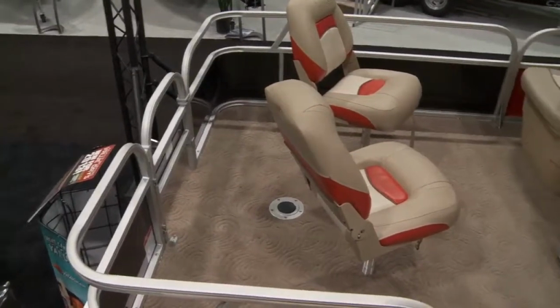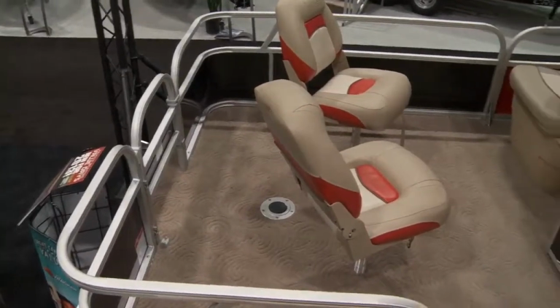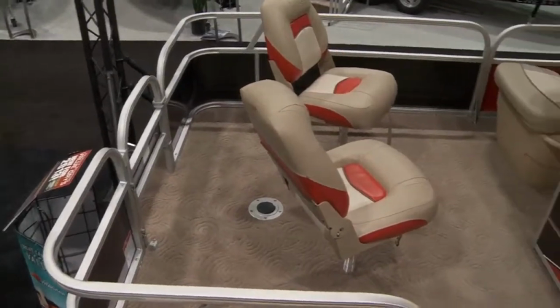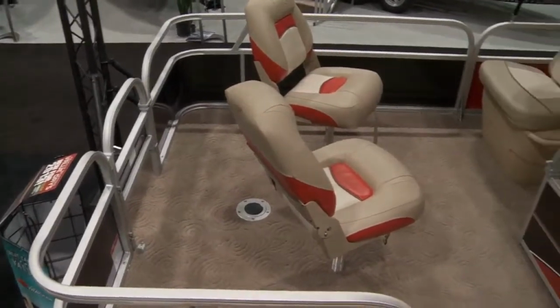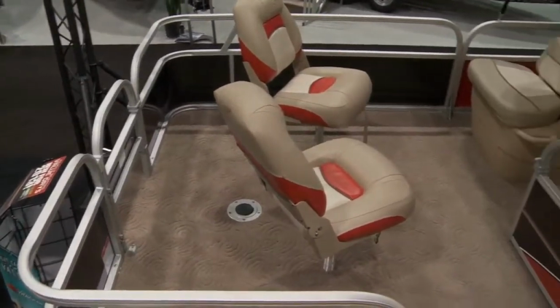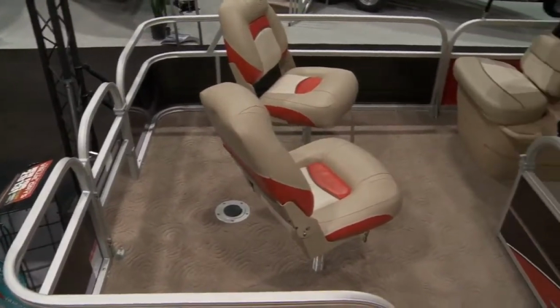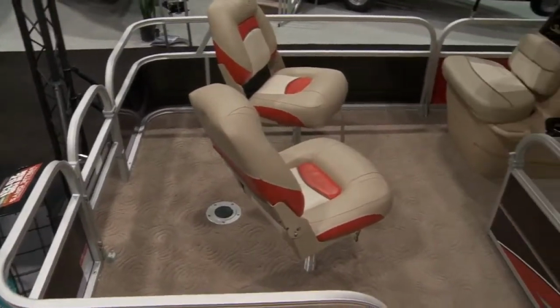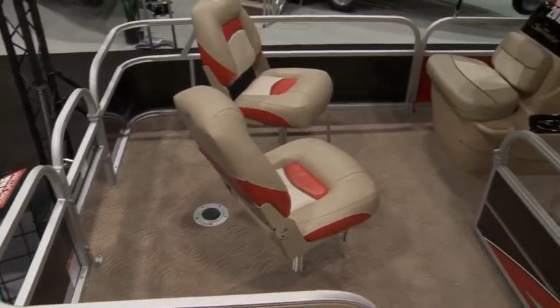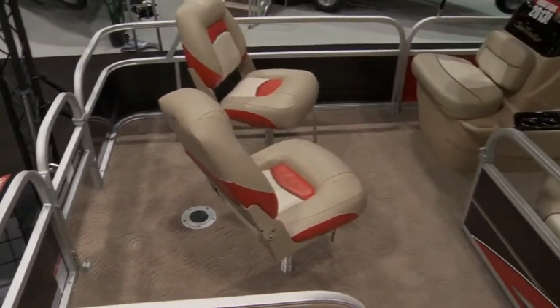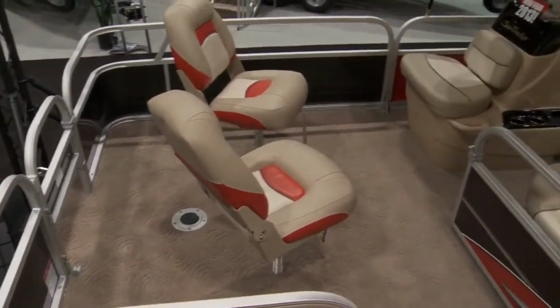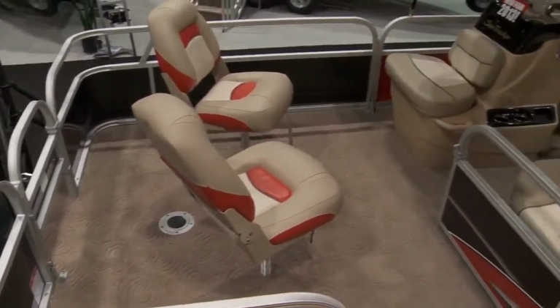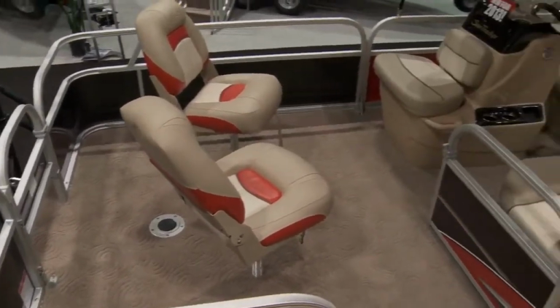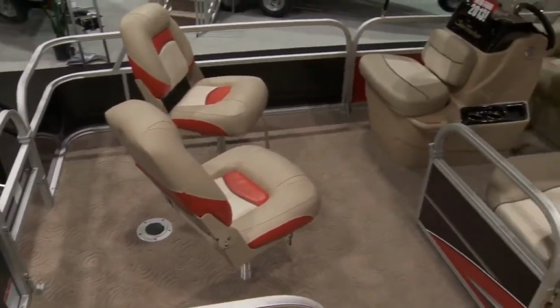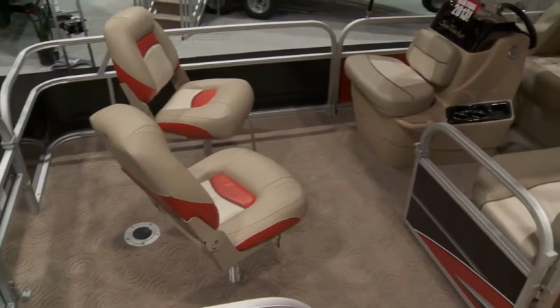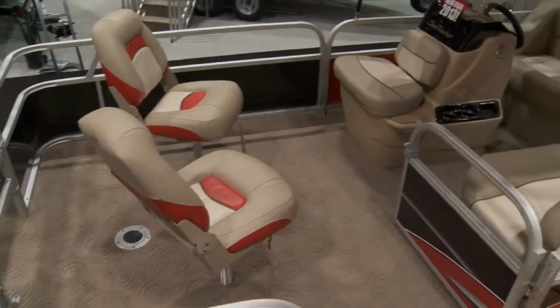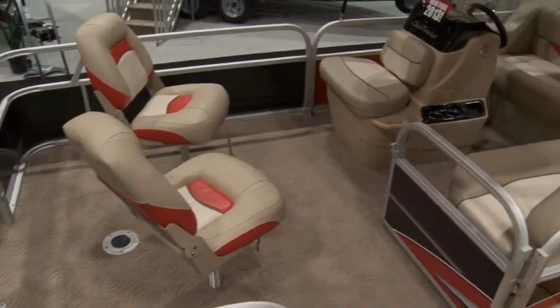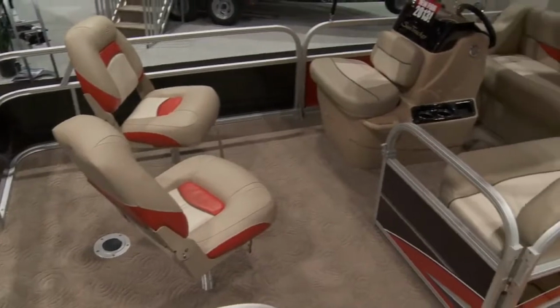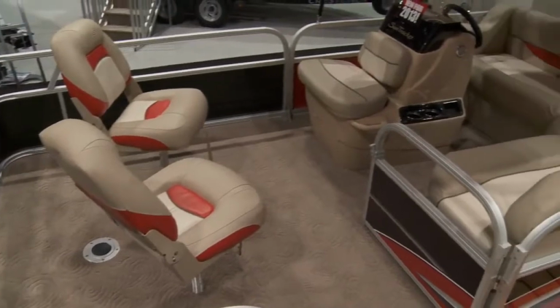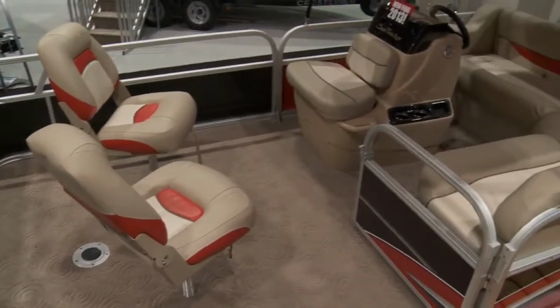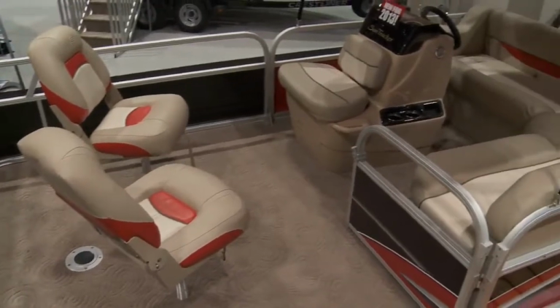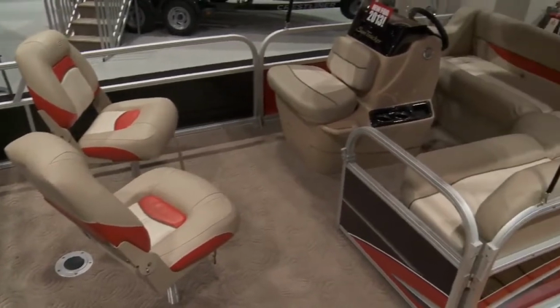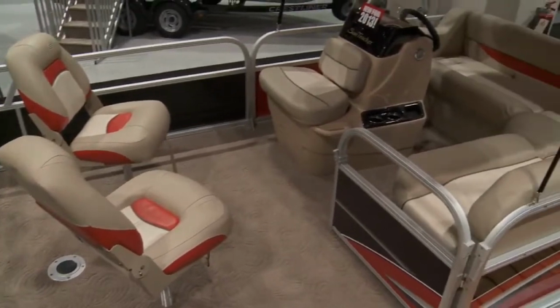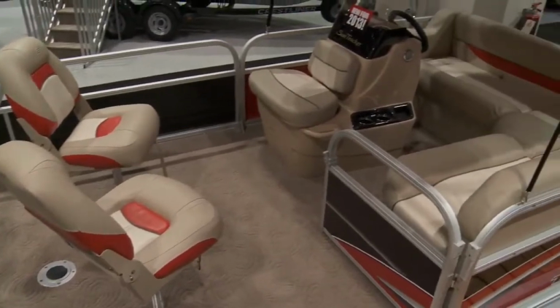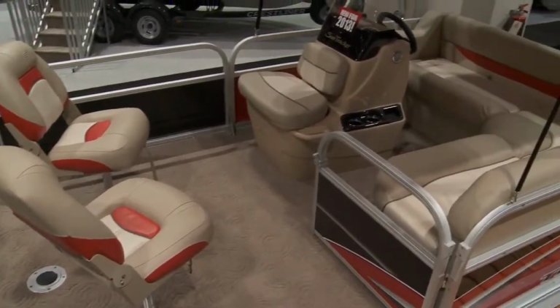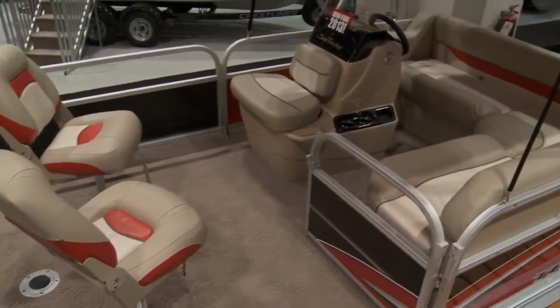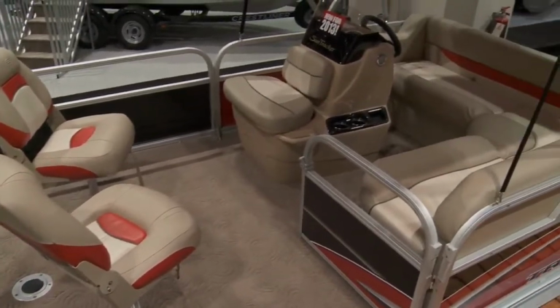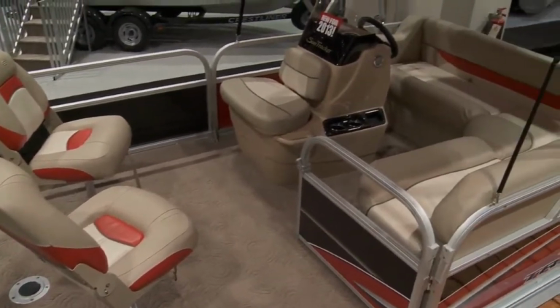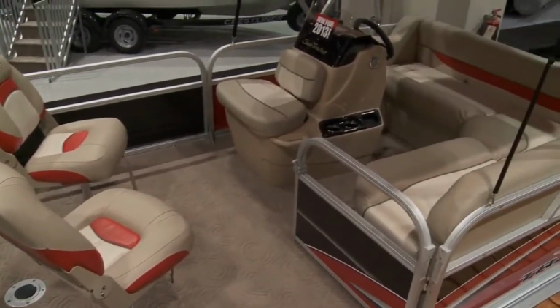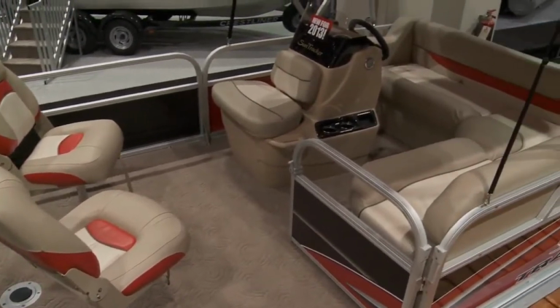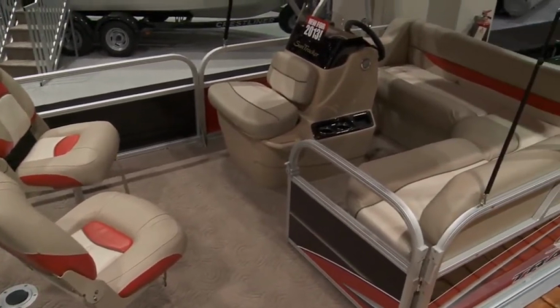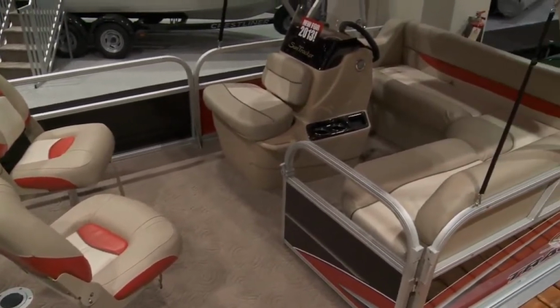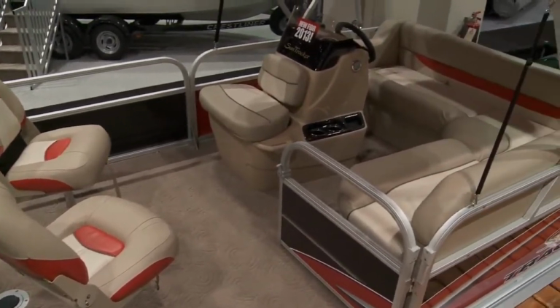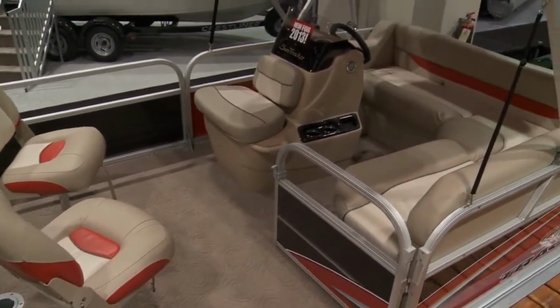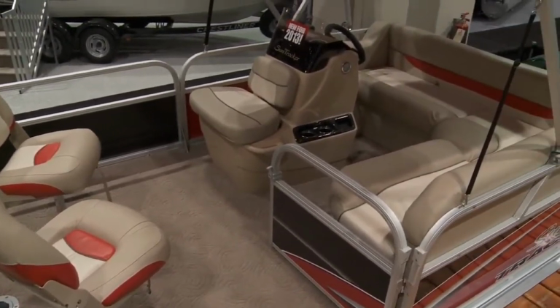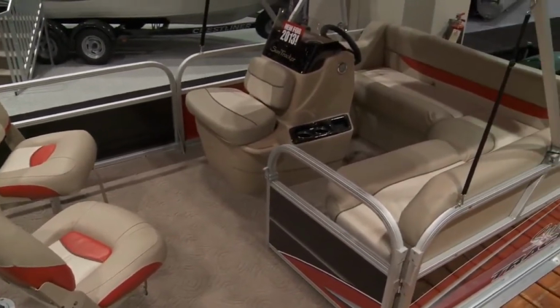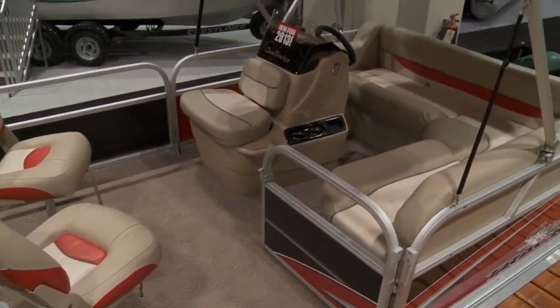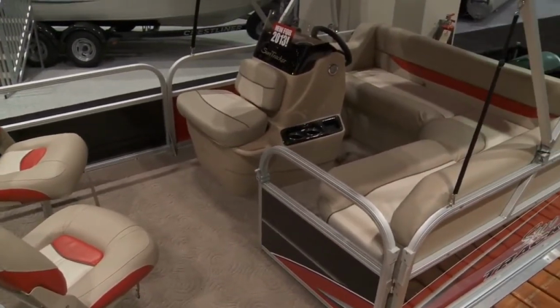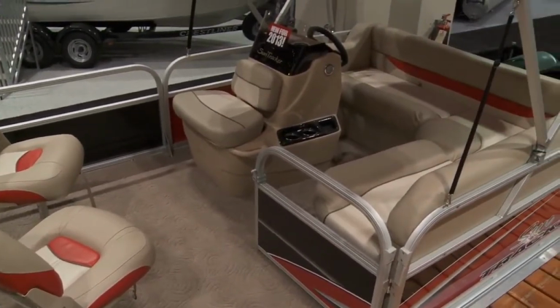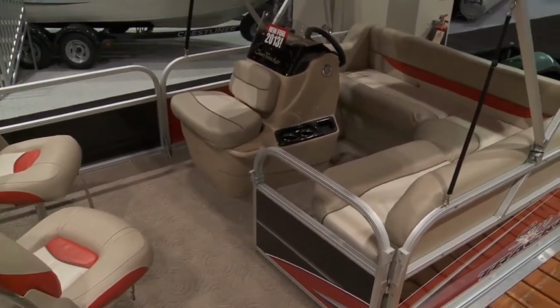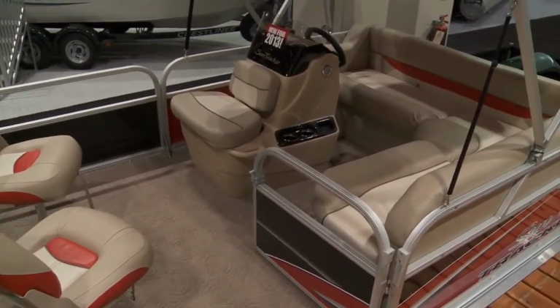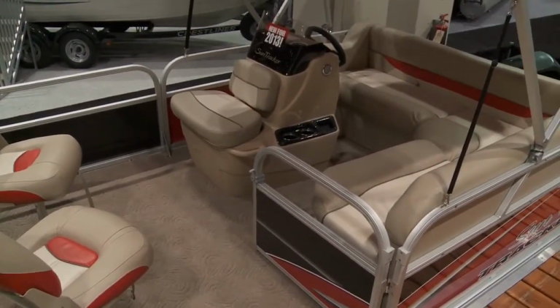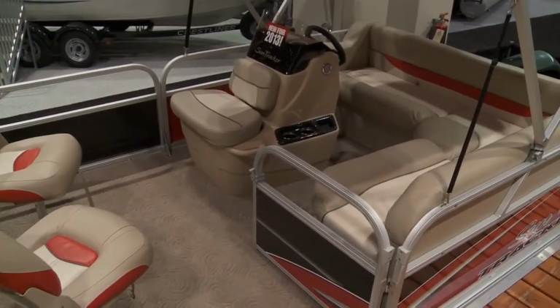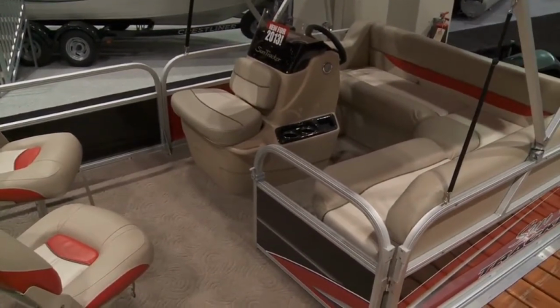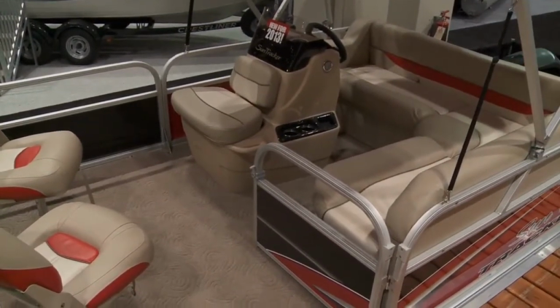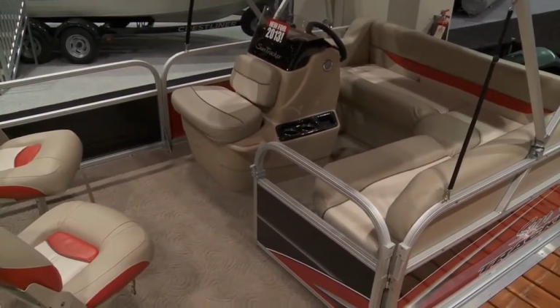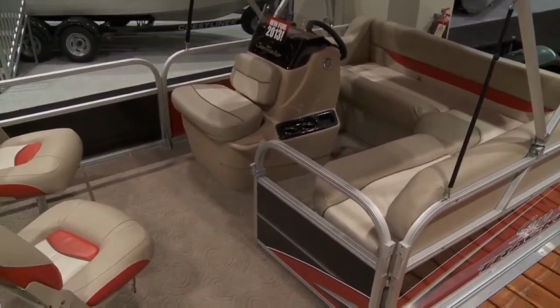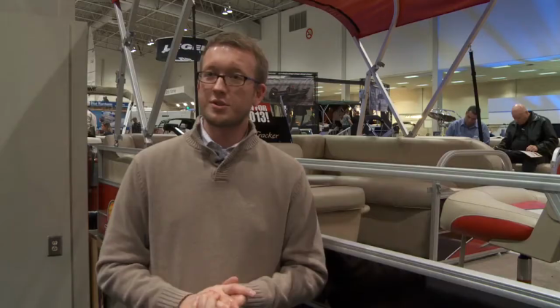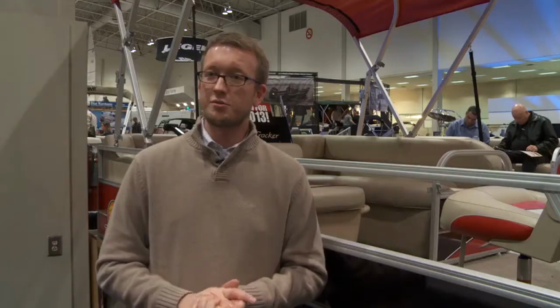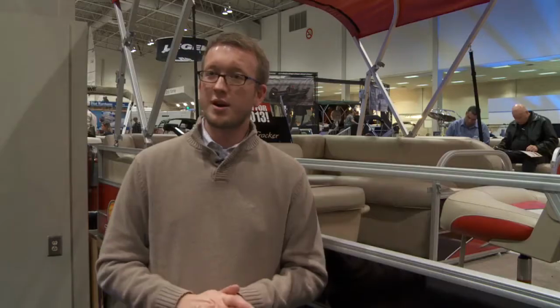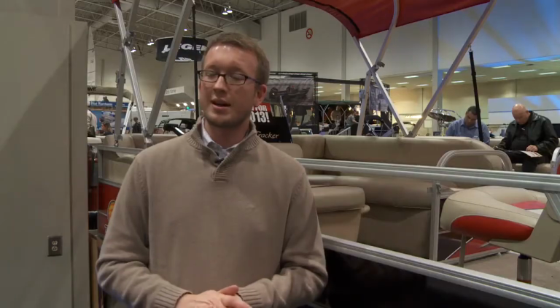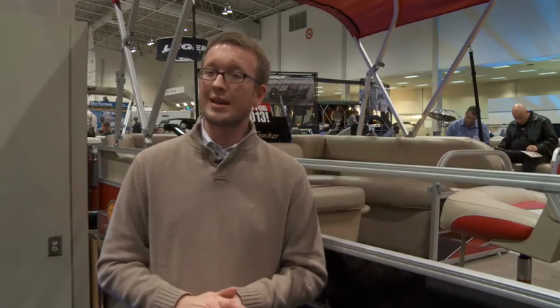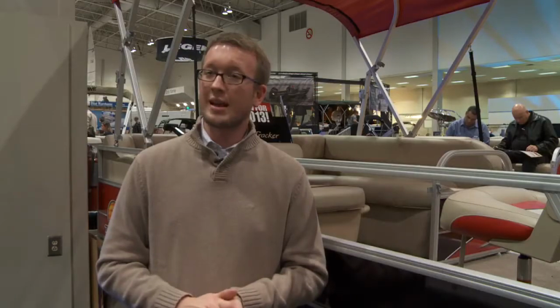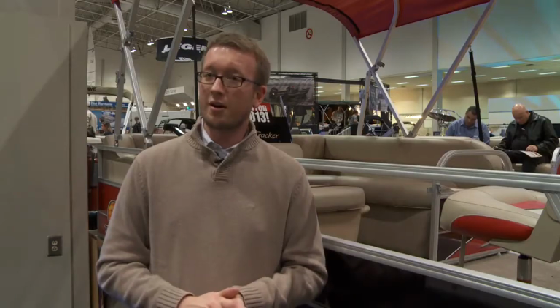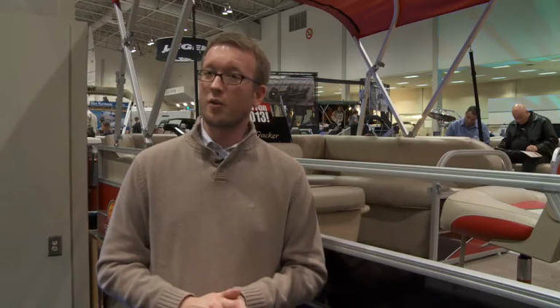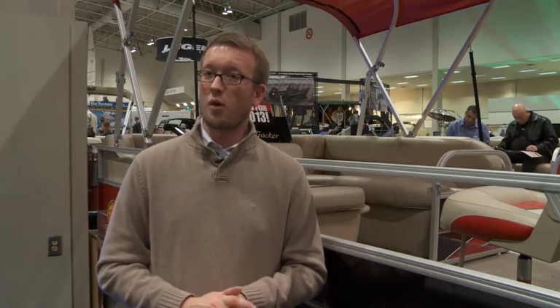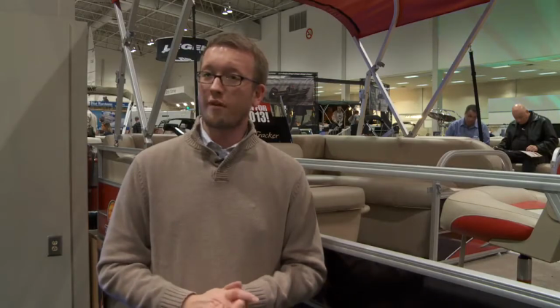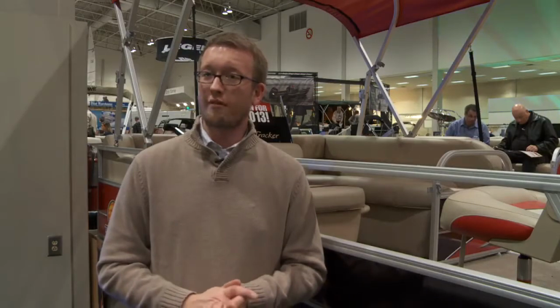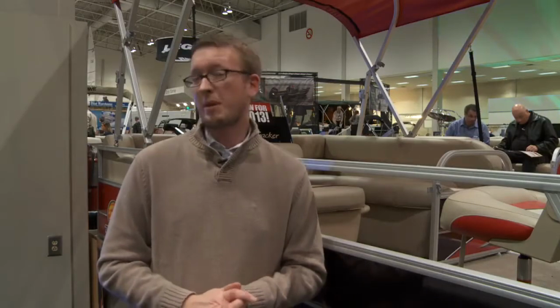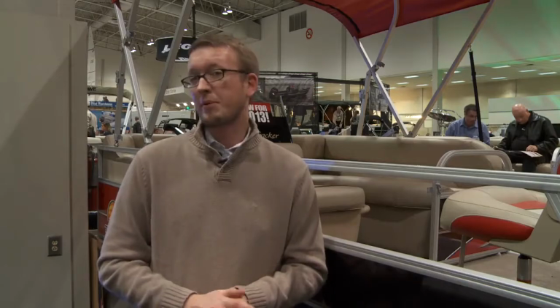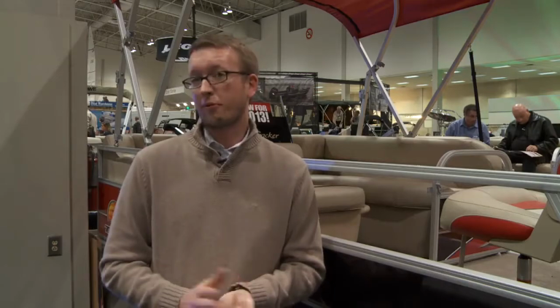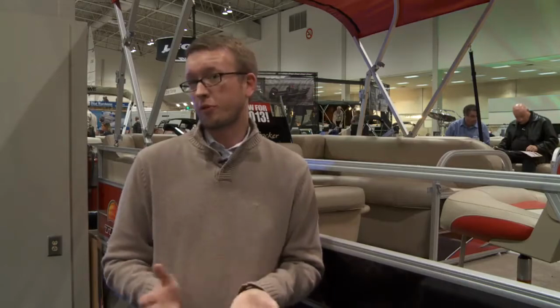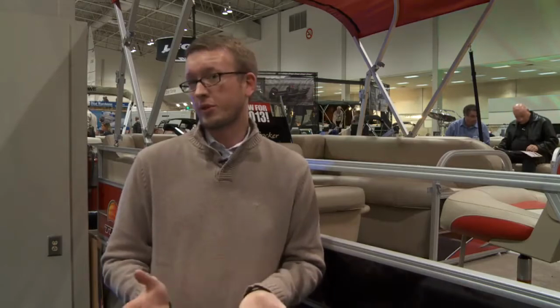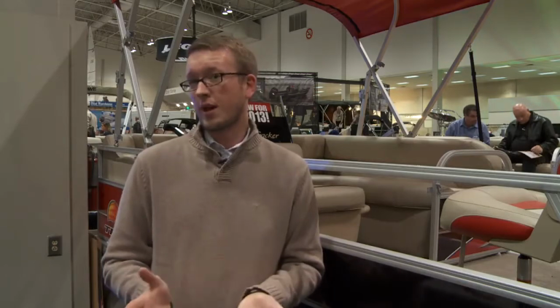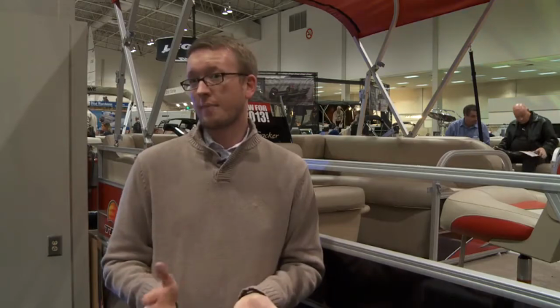There's a live well, it's great fun — it's just the perfect boat for that family who's really wanting to get out on the water for maybe the first time.